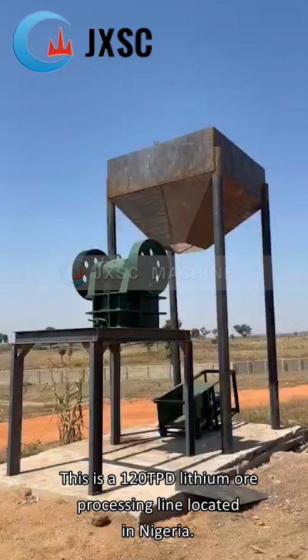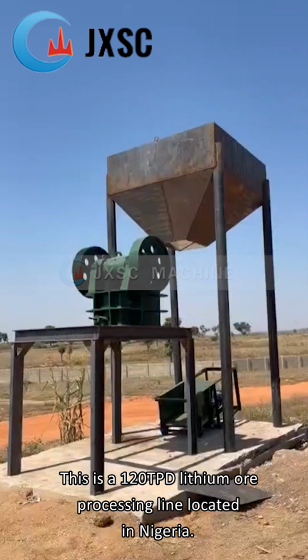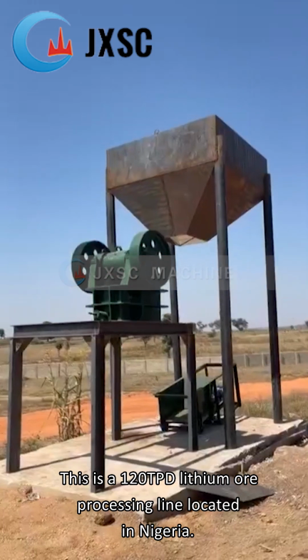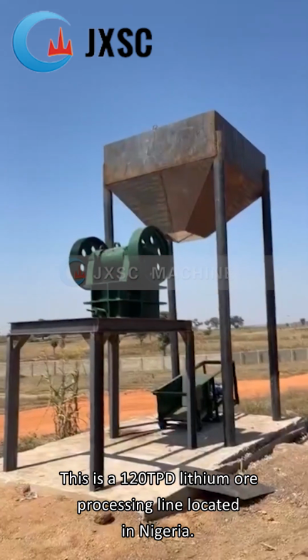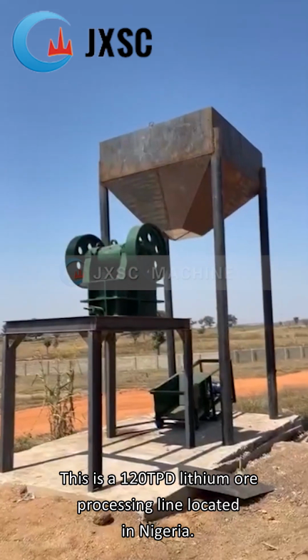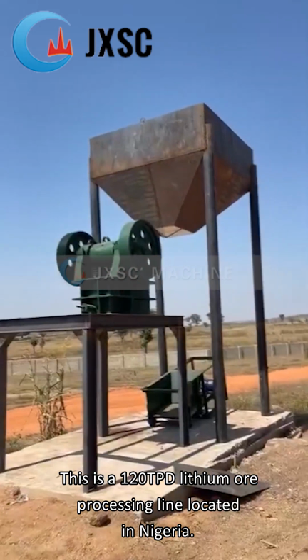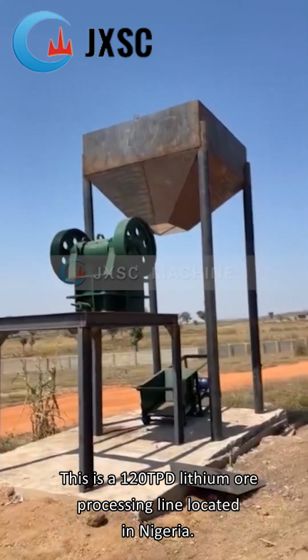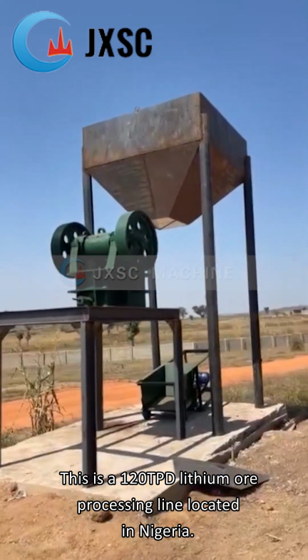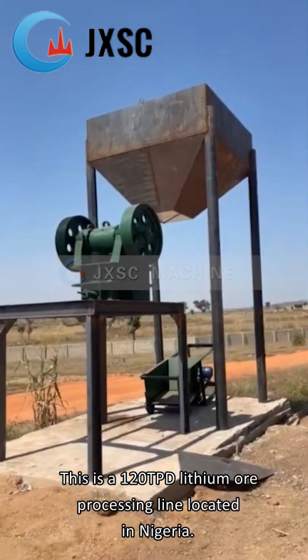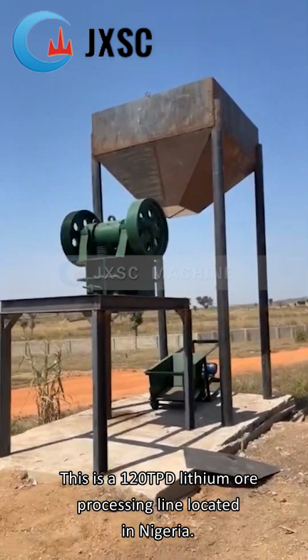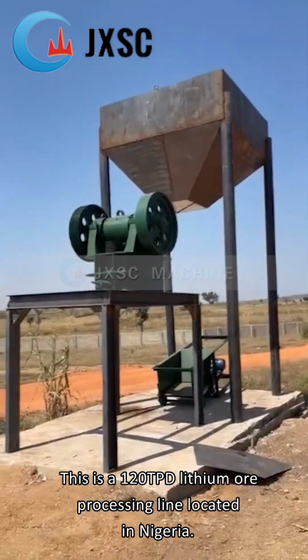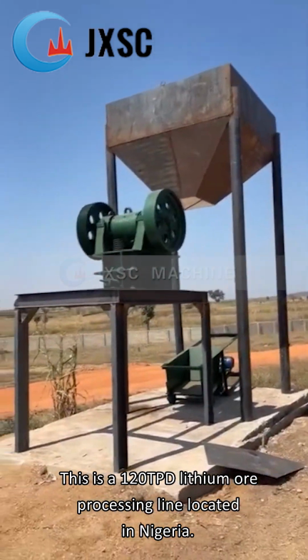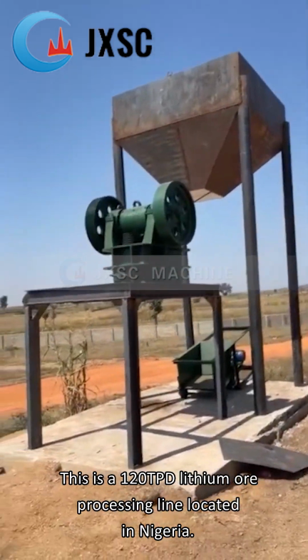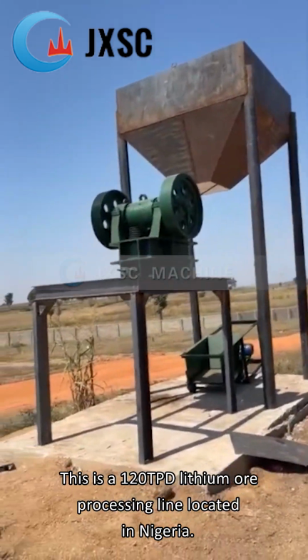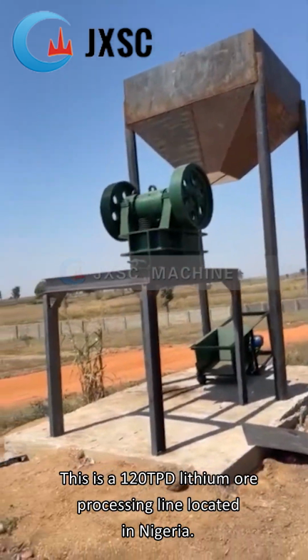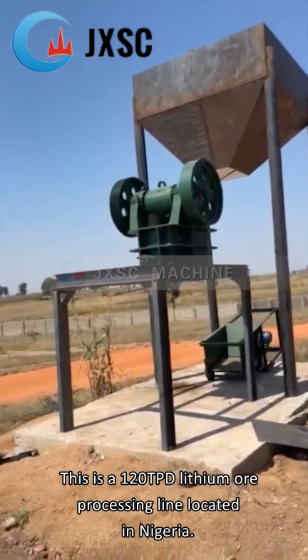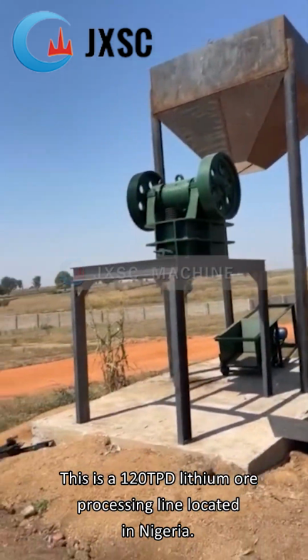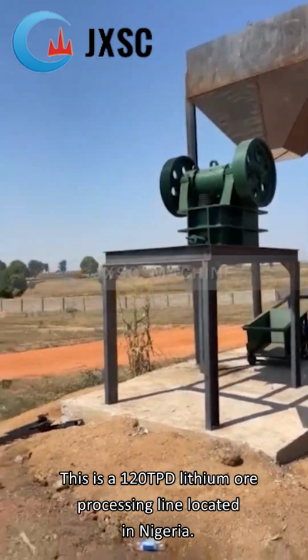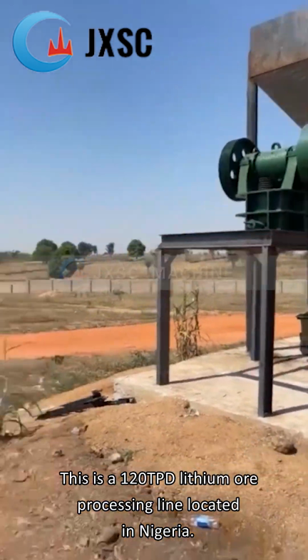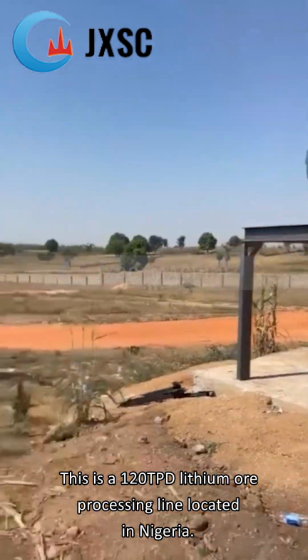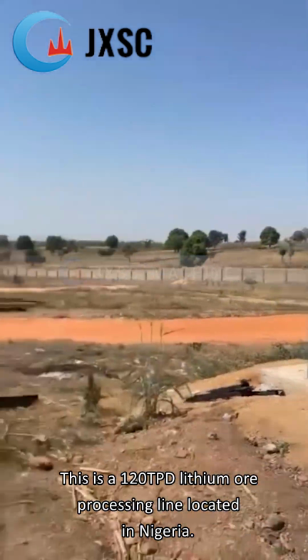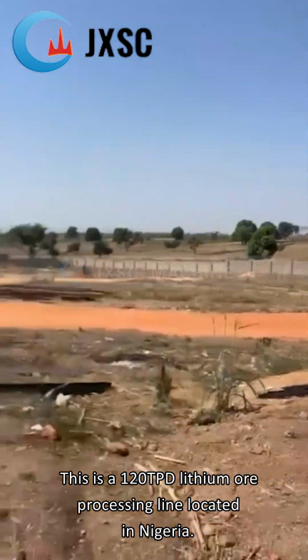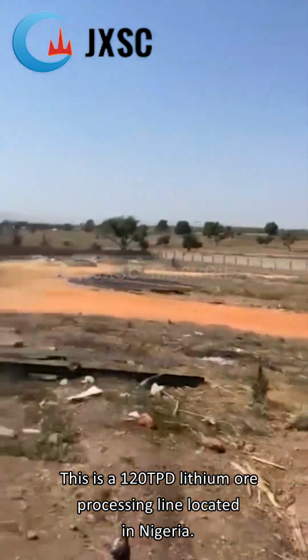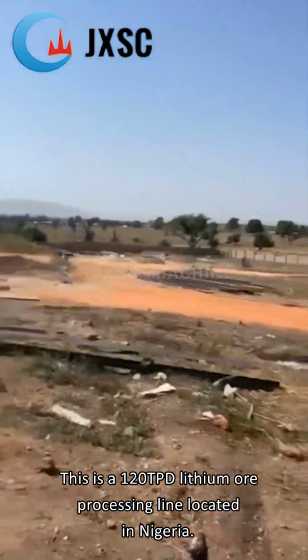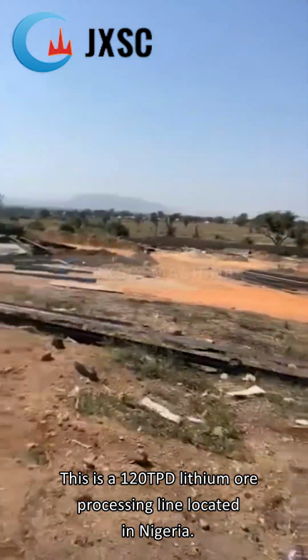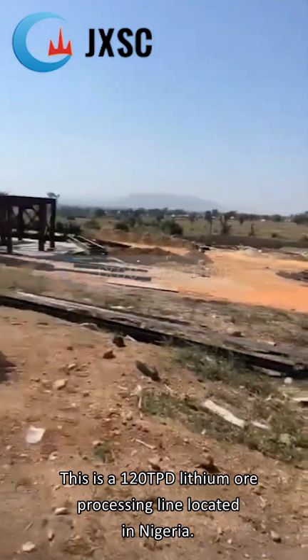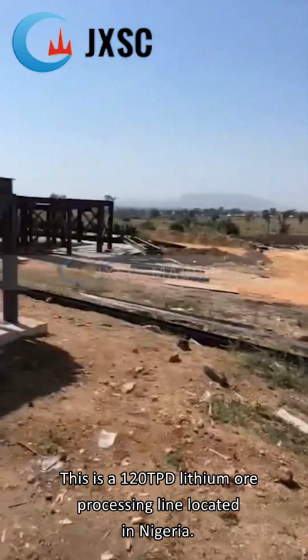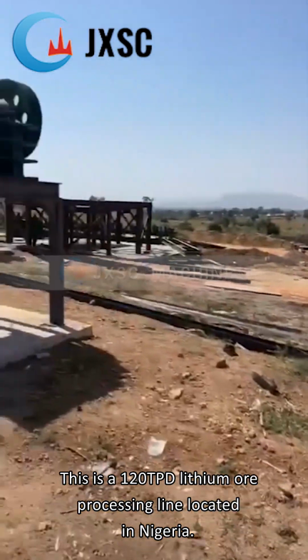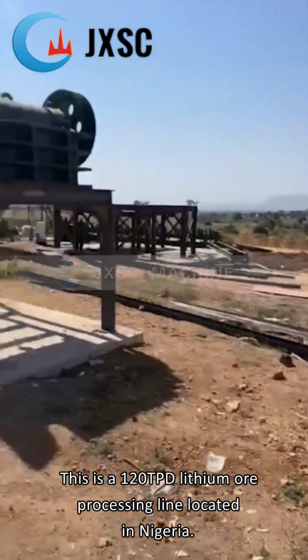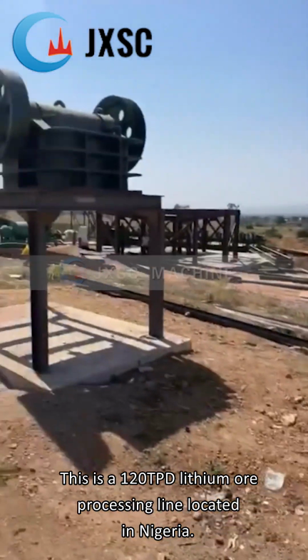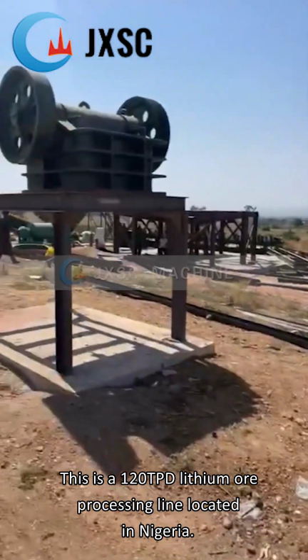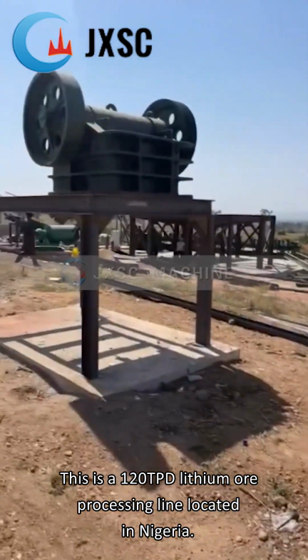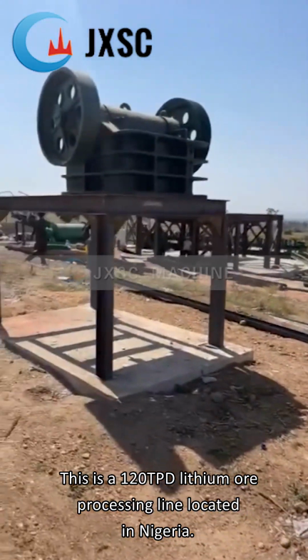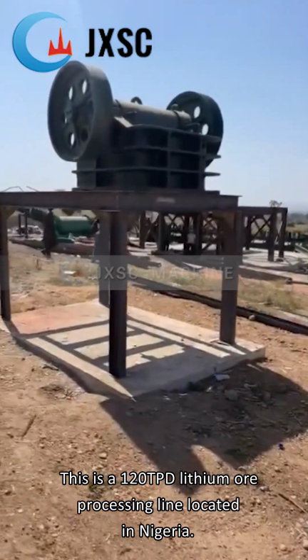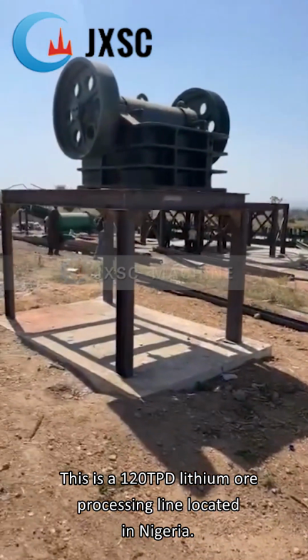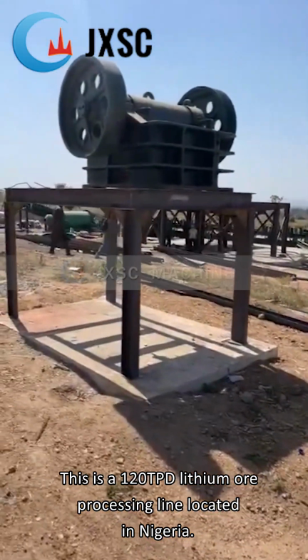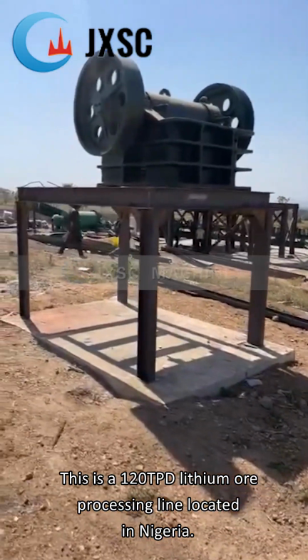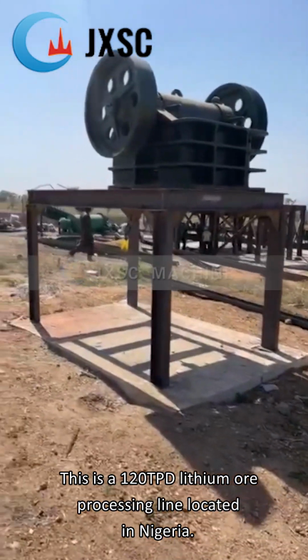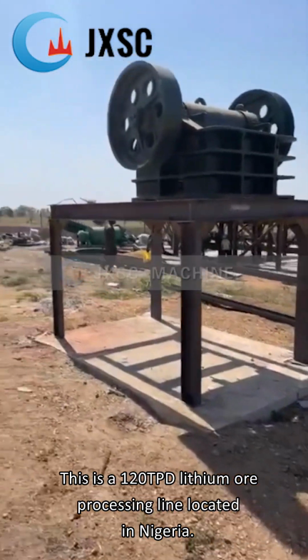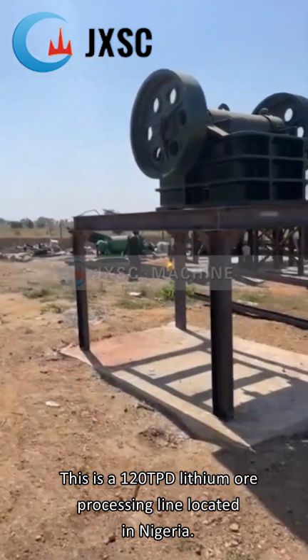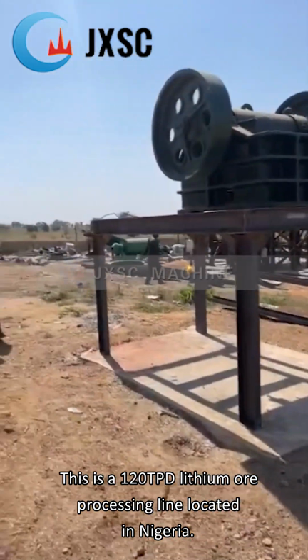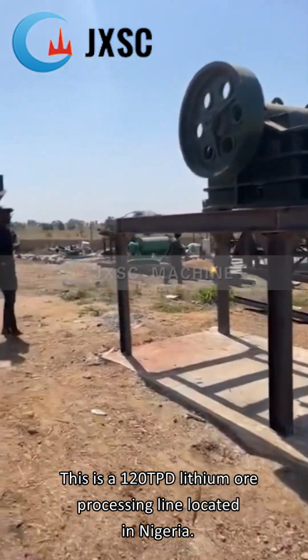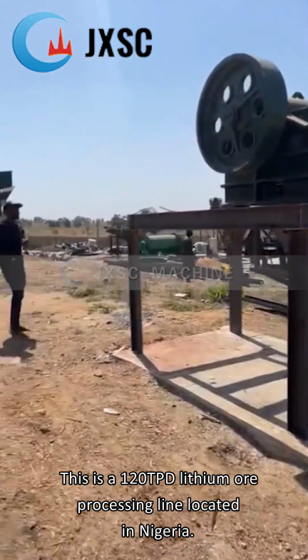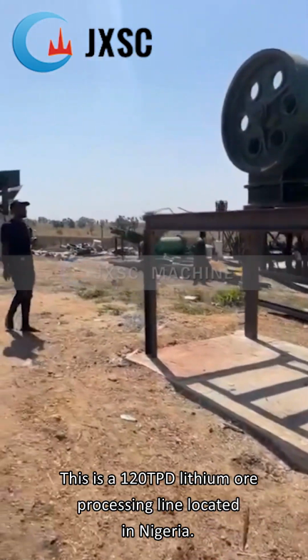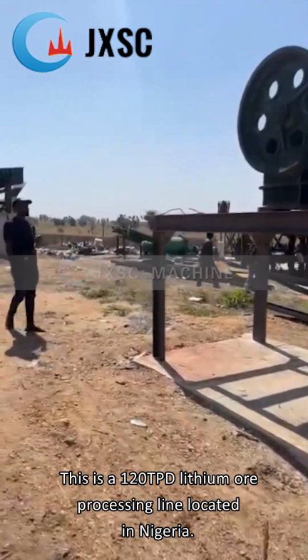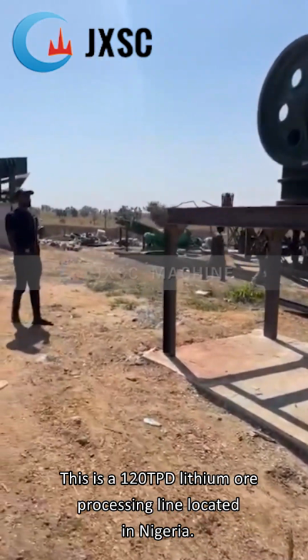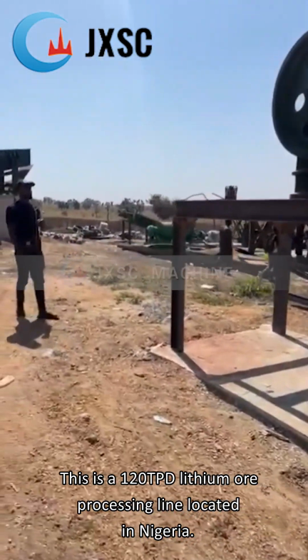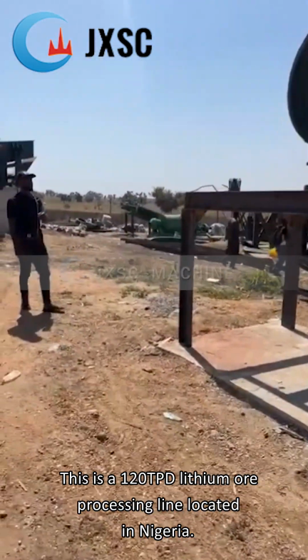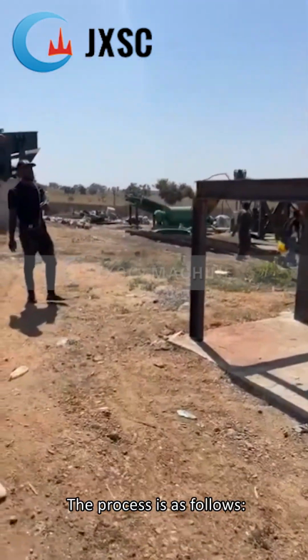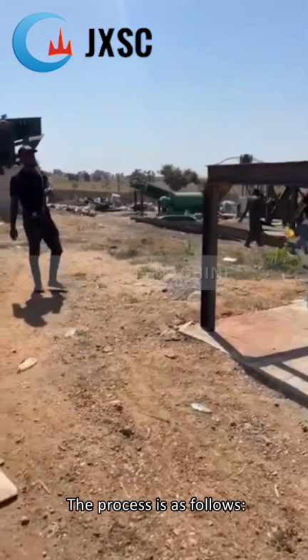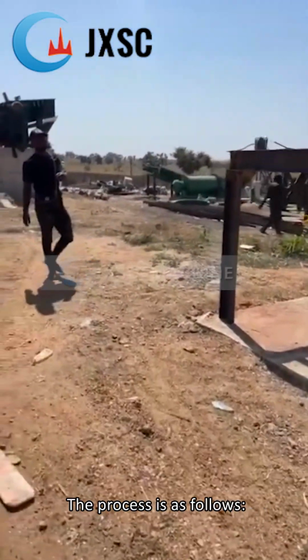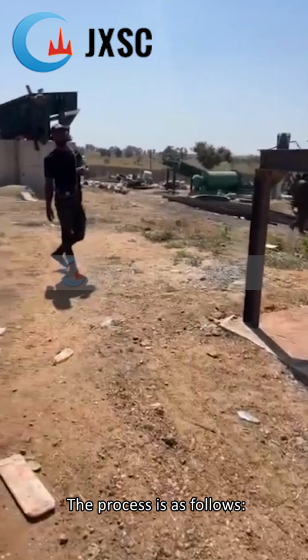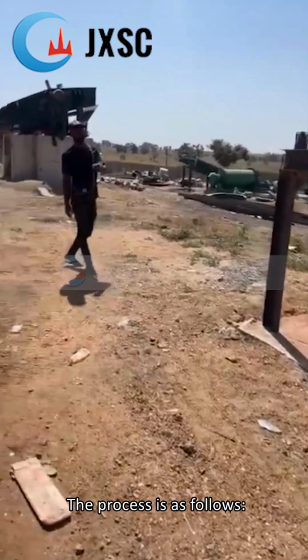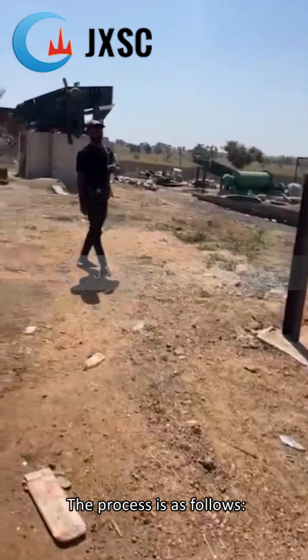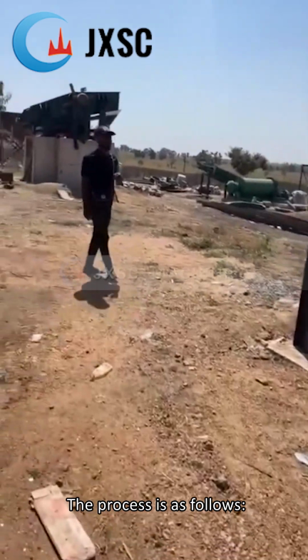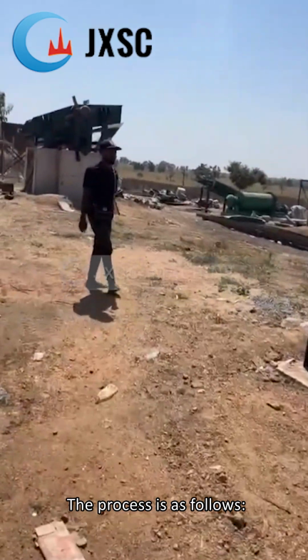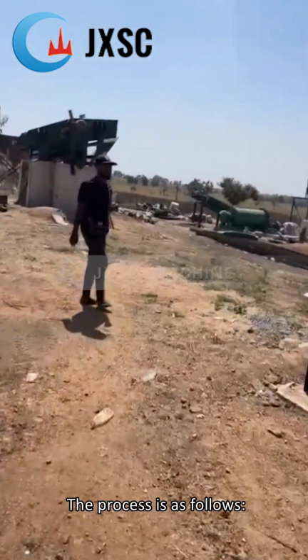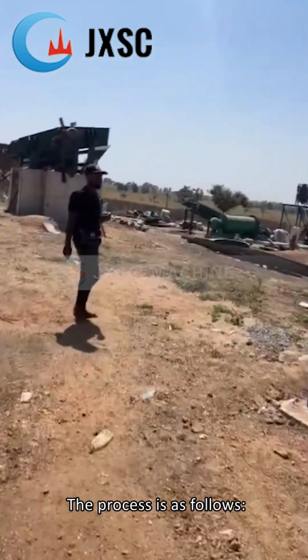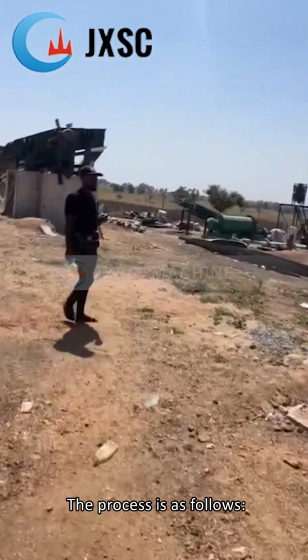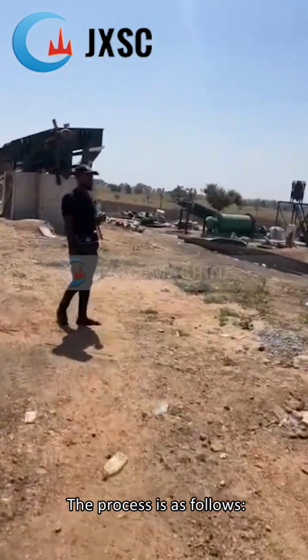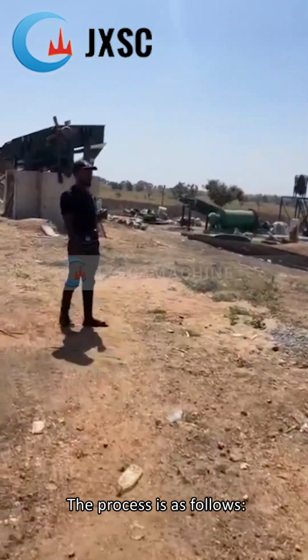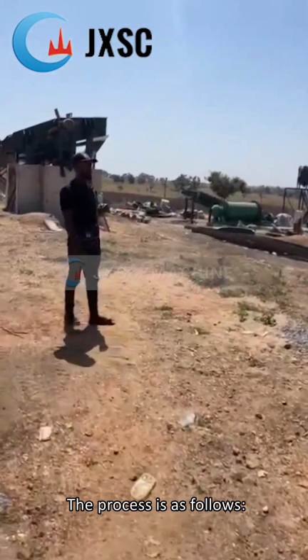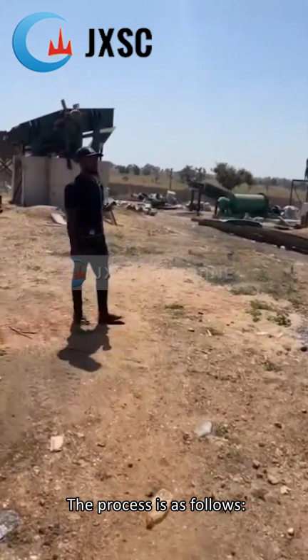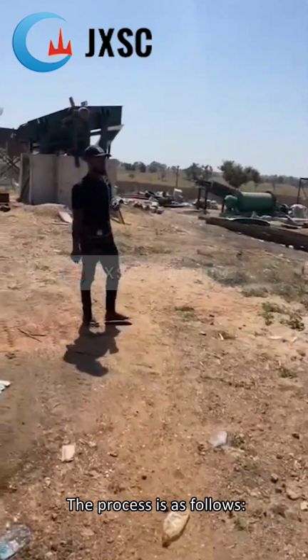This is a 120 TPD lithium ore processing line located in Nigeria. The process is as follows.